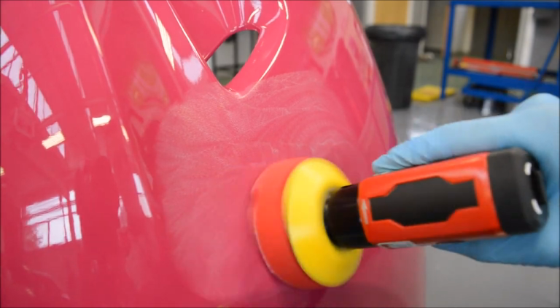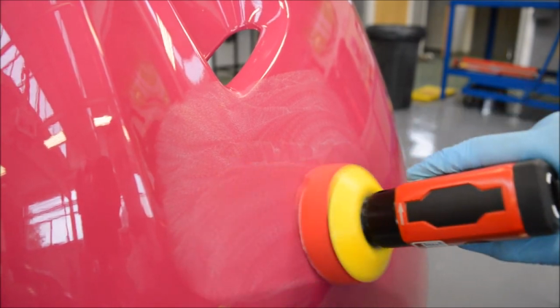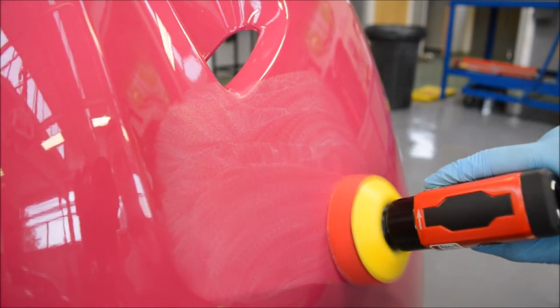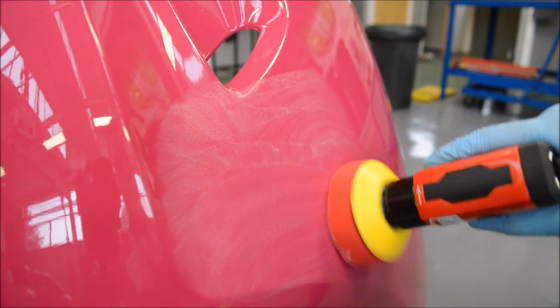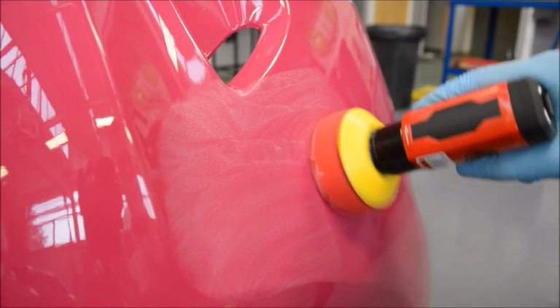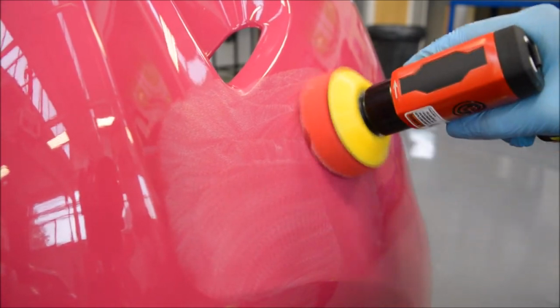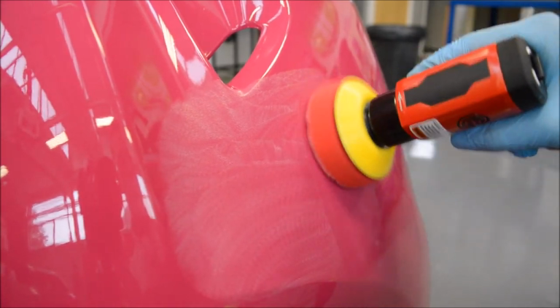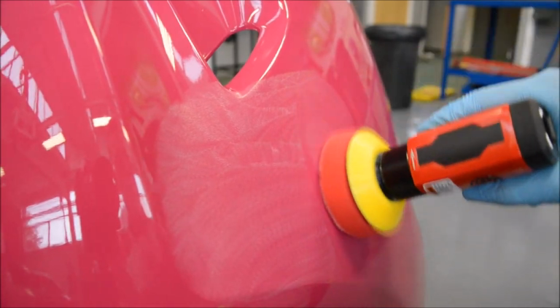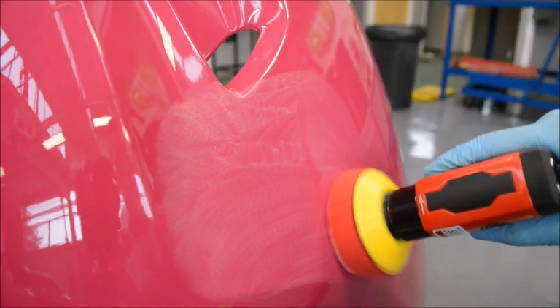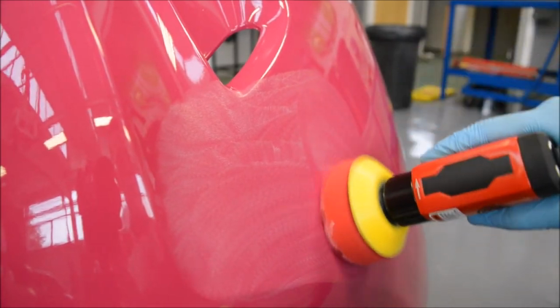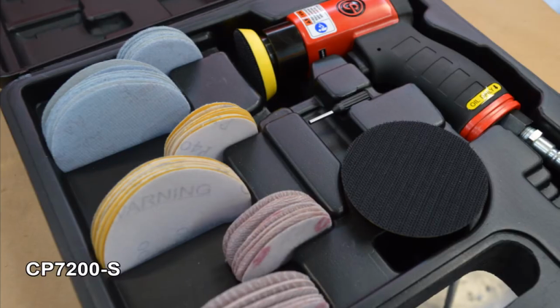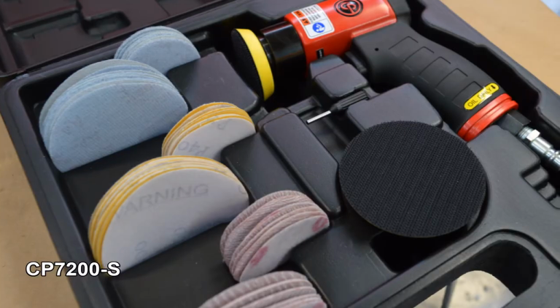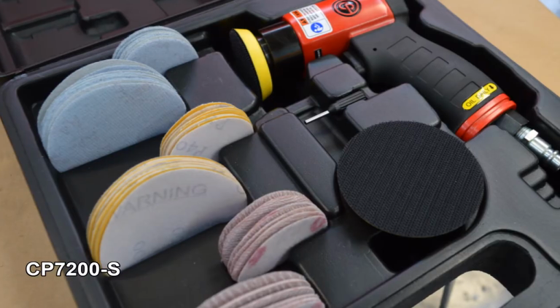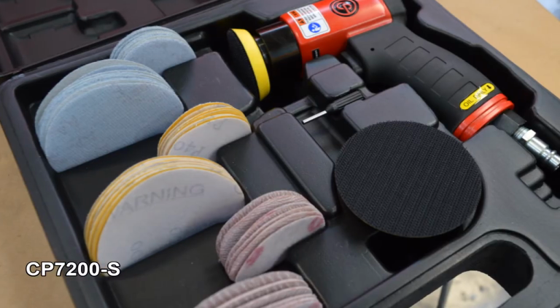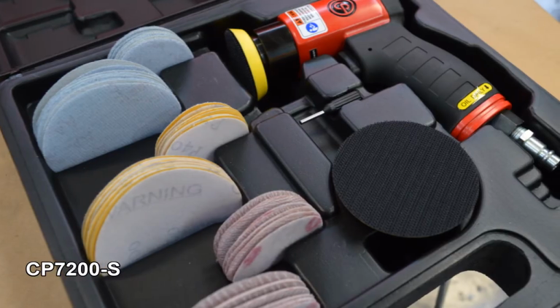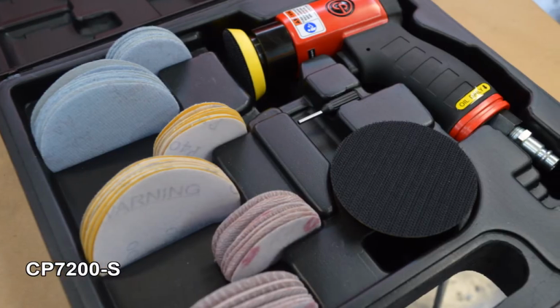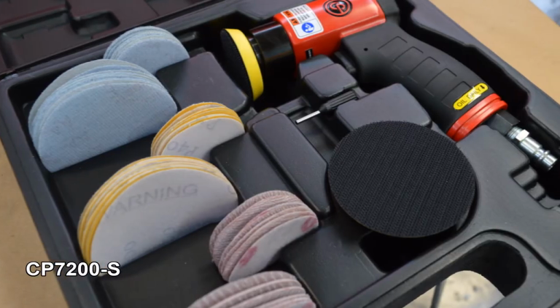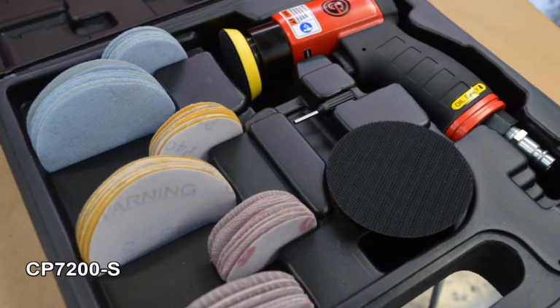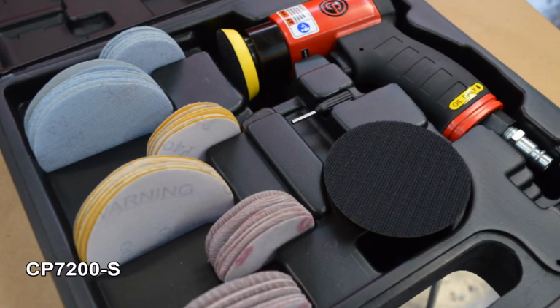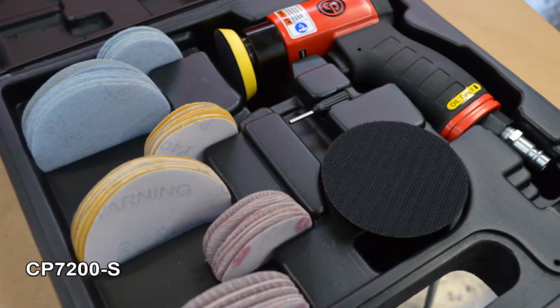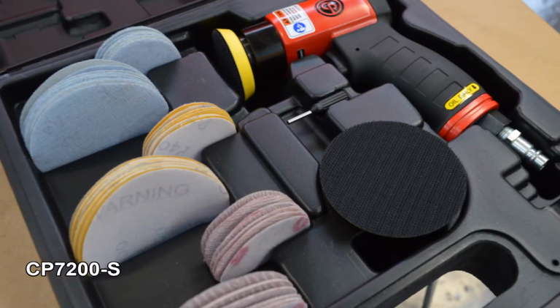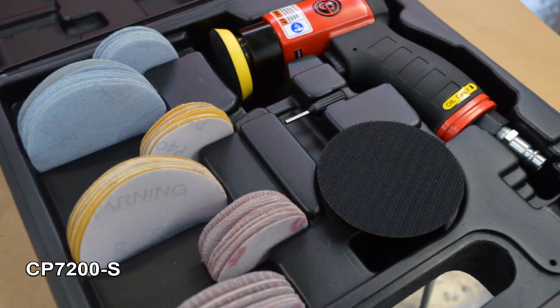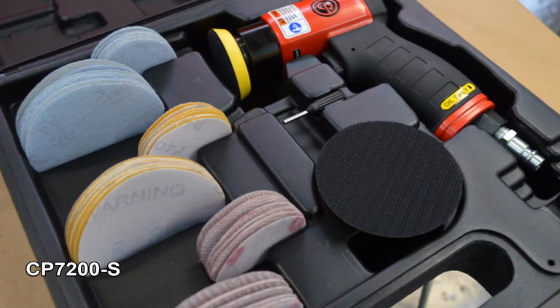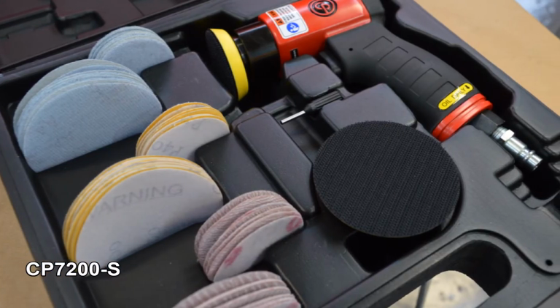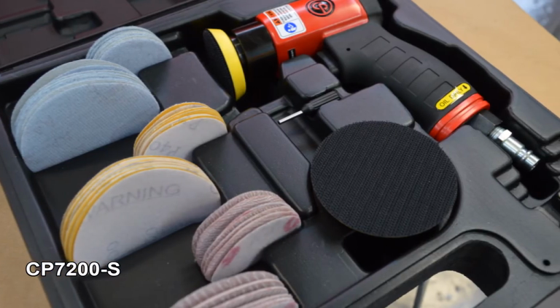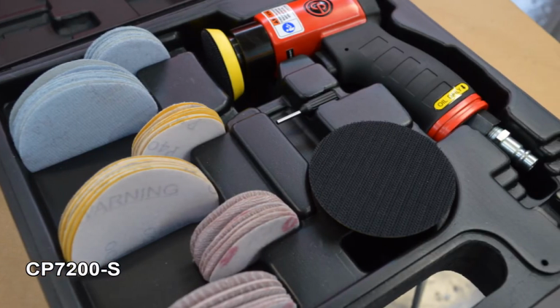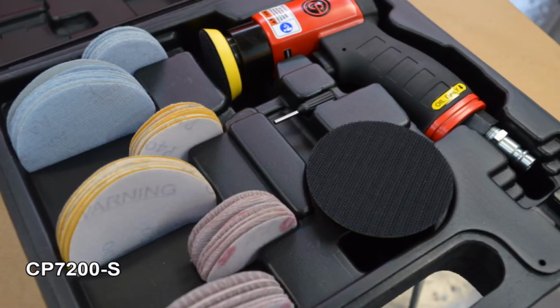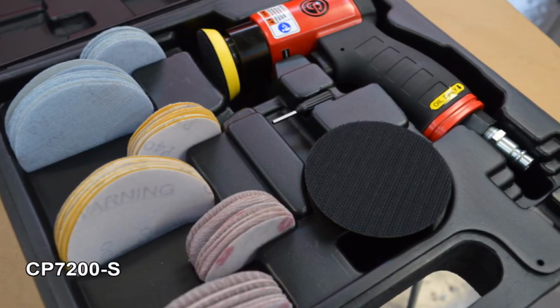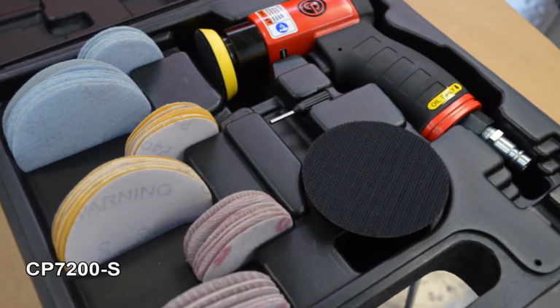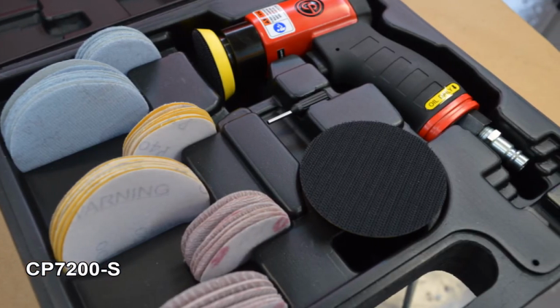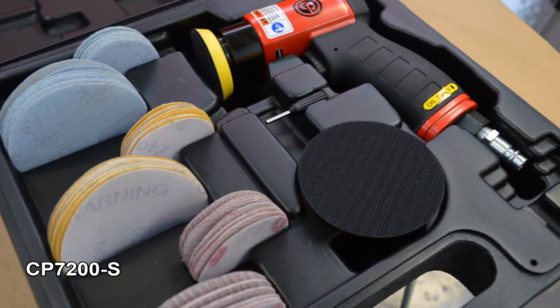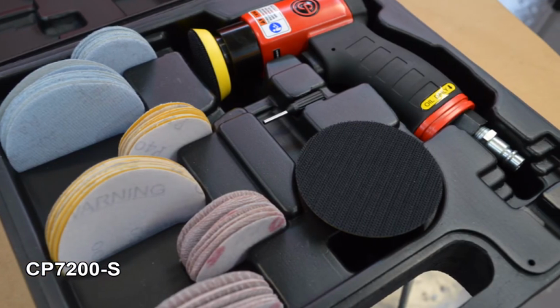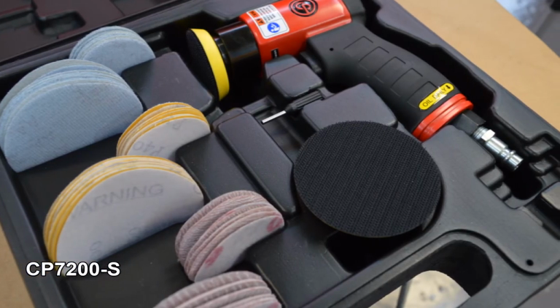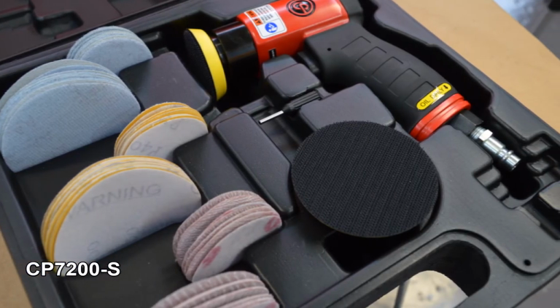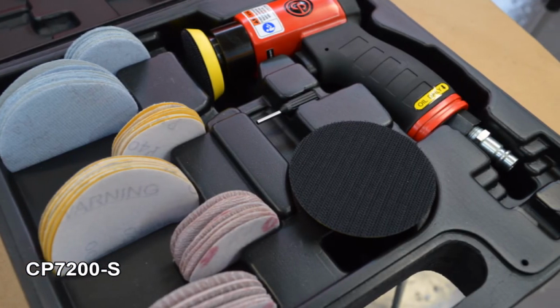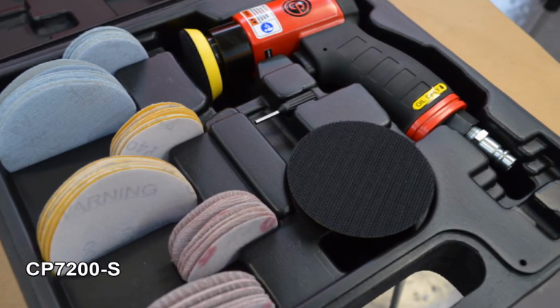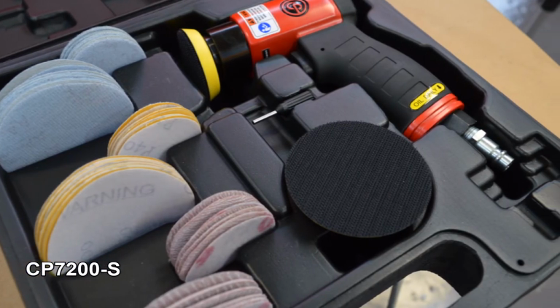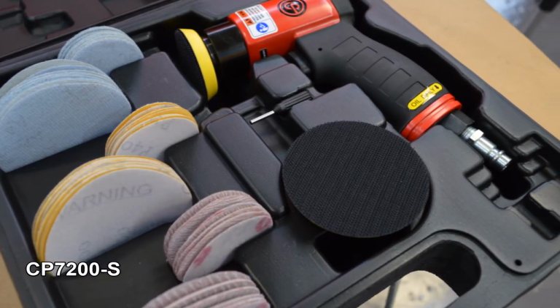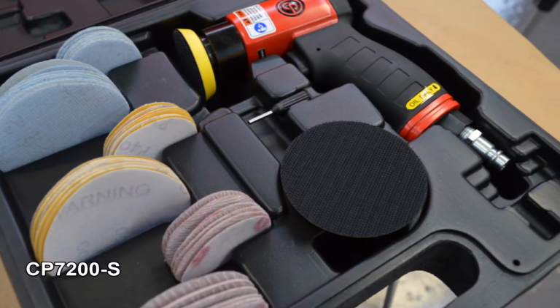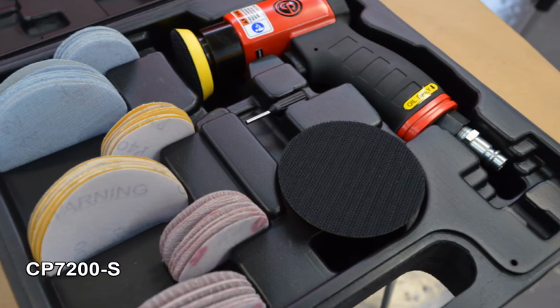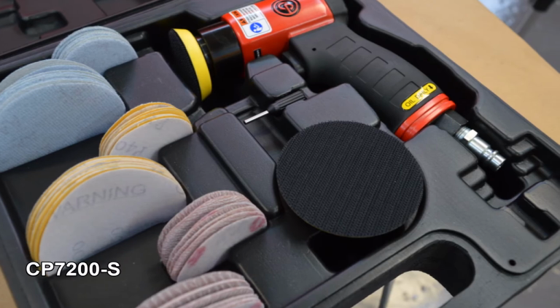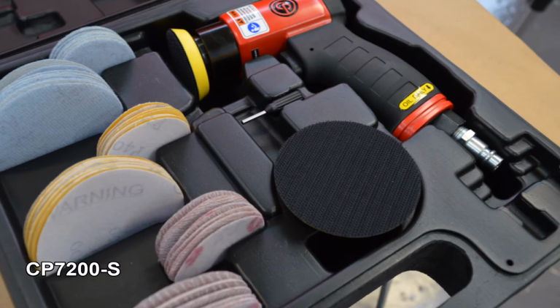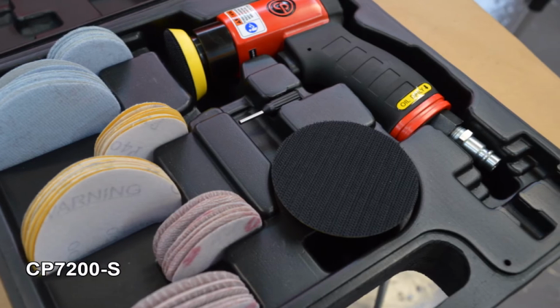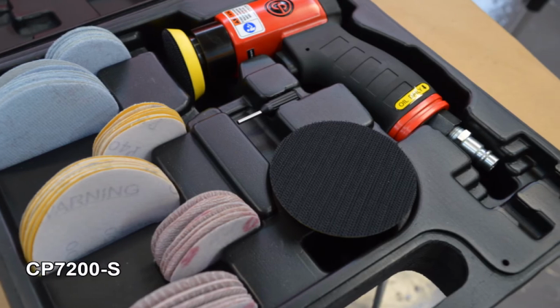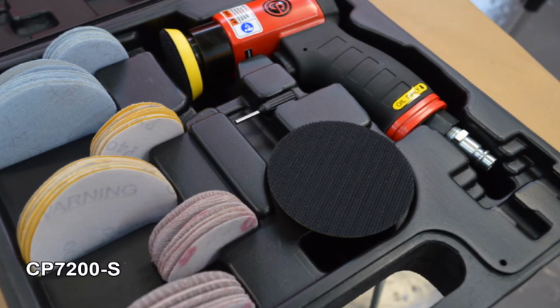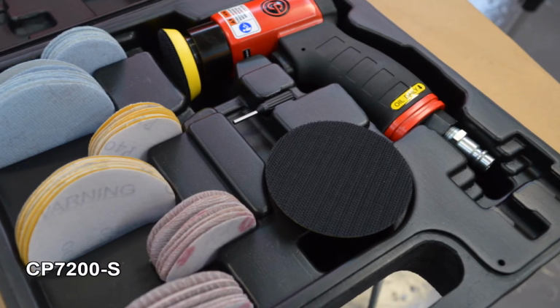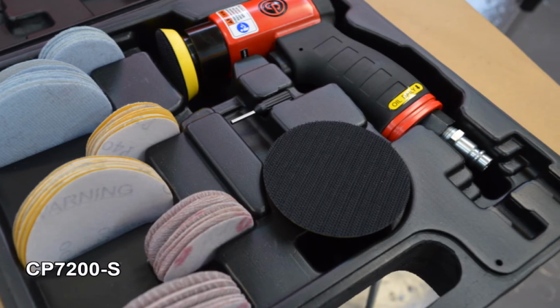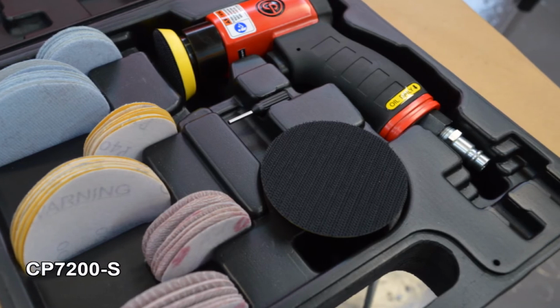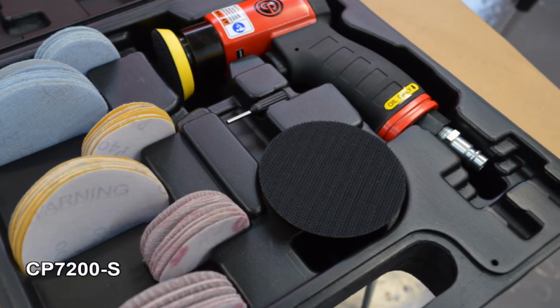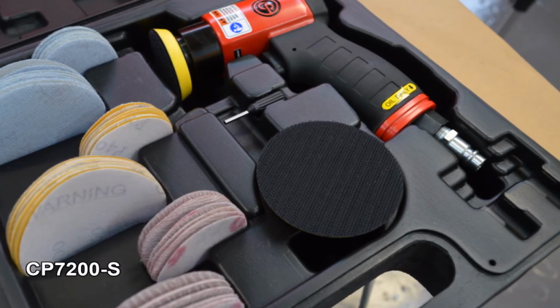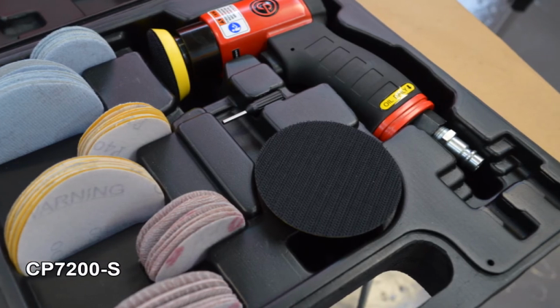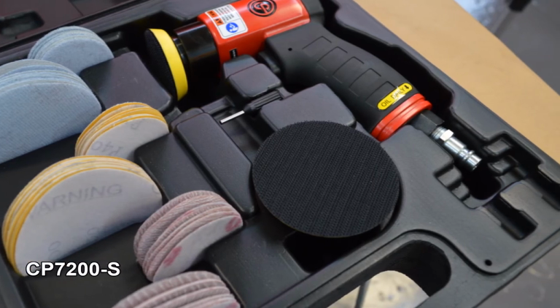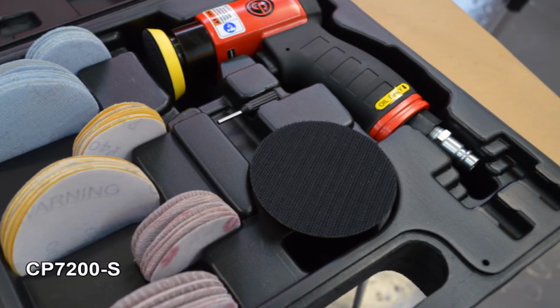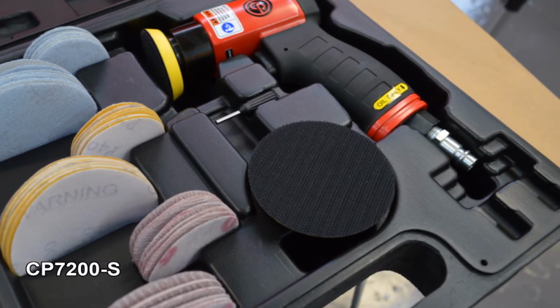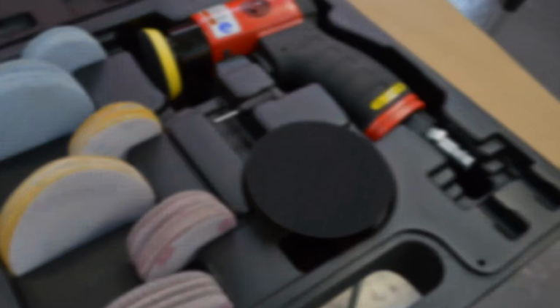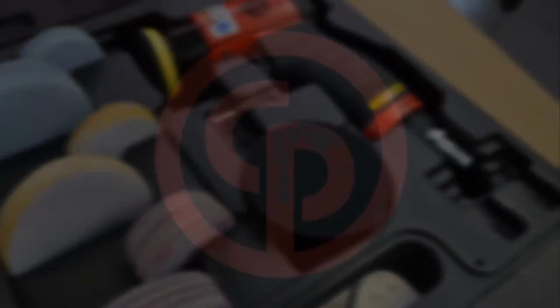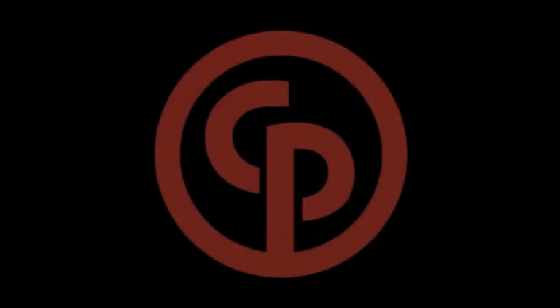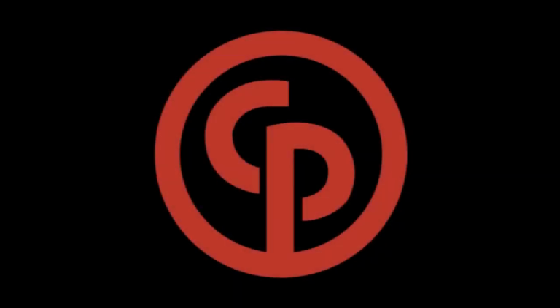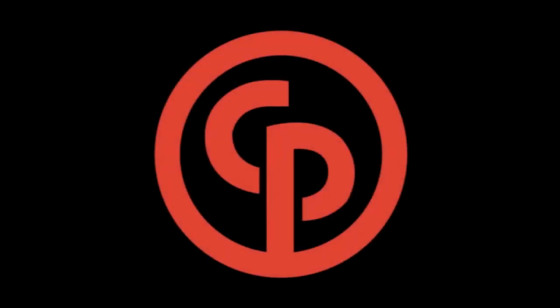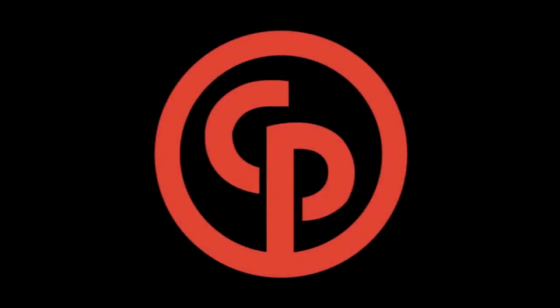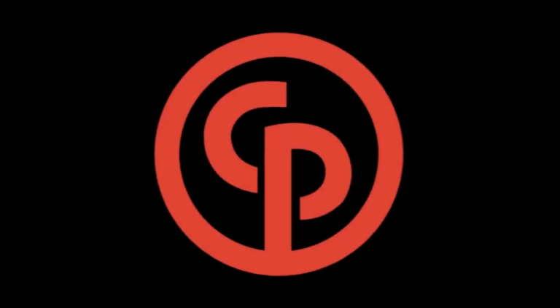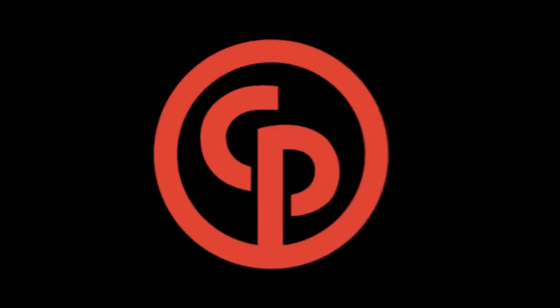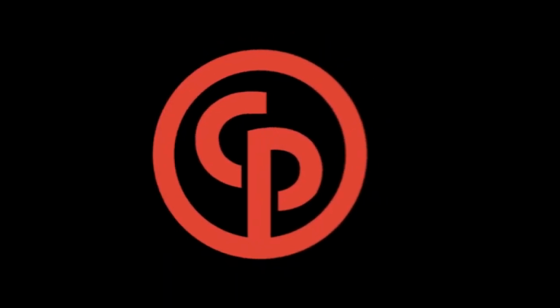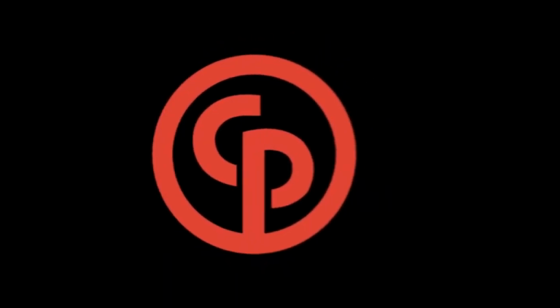And finally, the mini sander is available as a kit and comes with three different abrasives for both 2 inch and 3 inch backing pads.